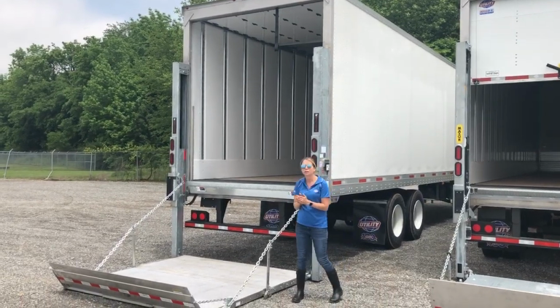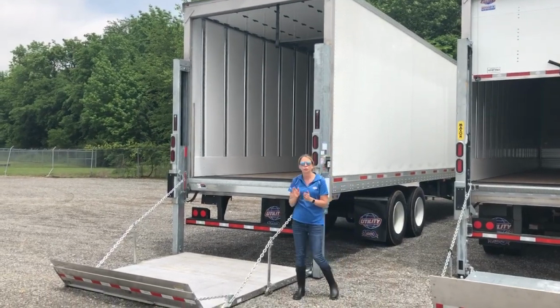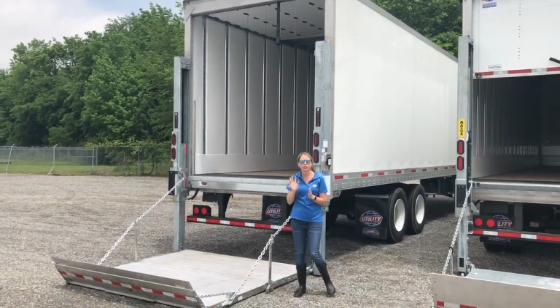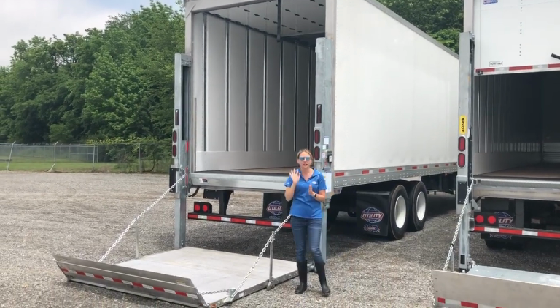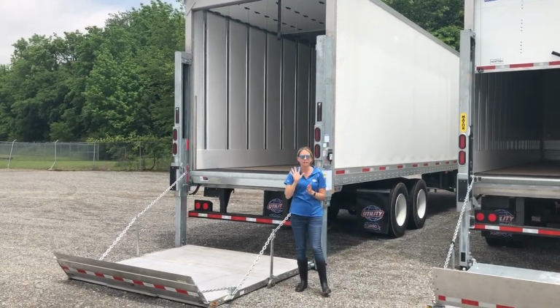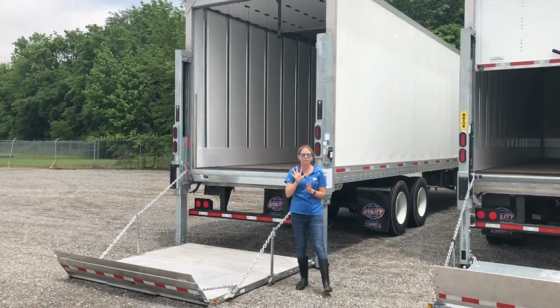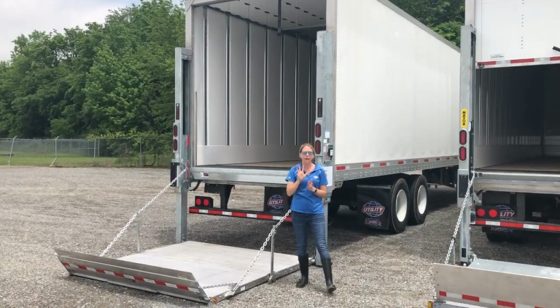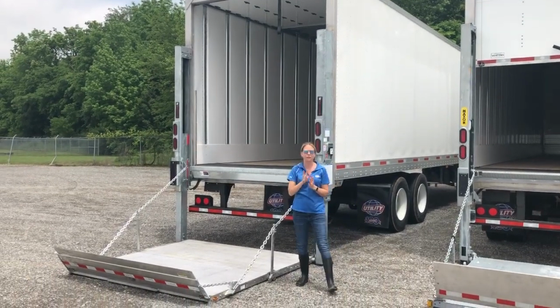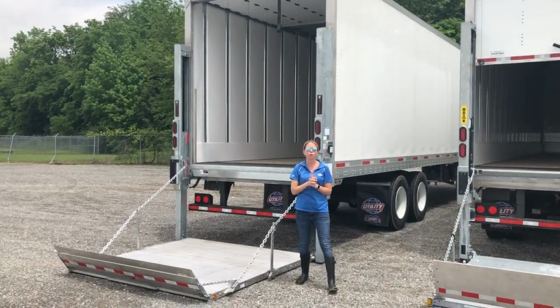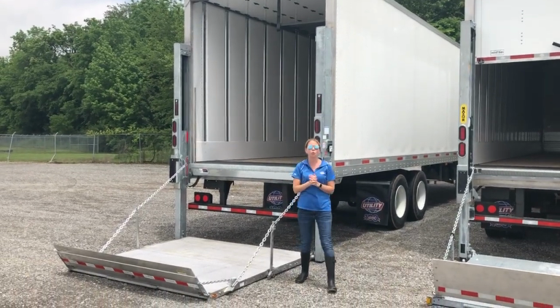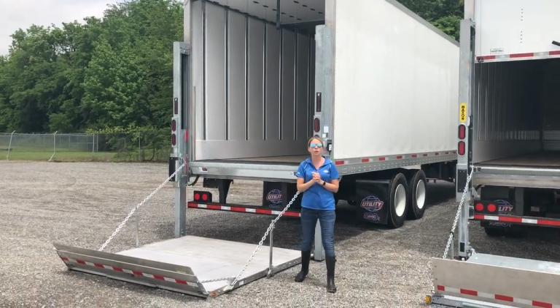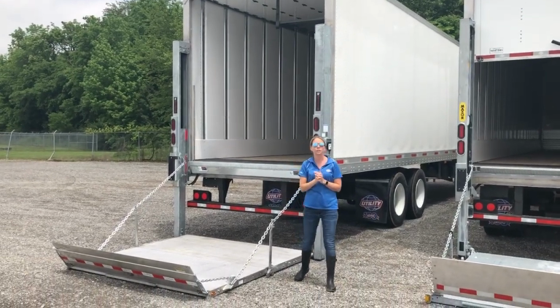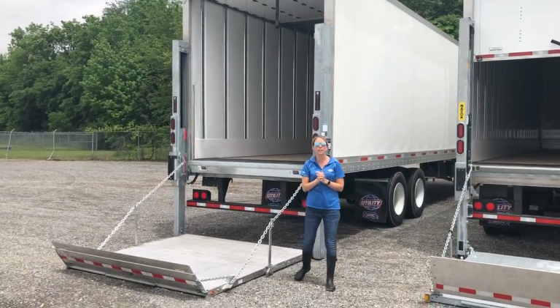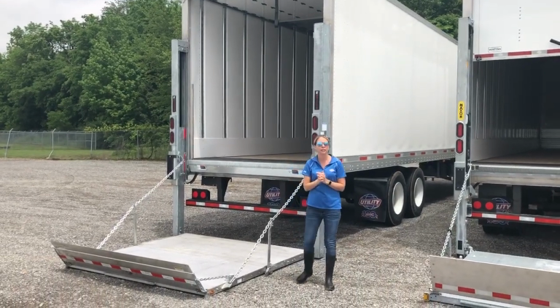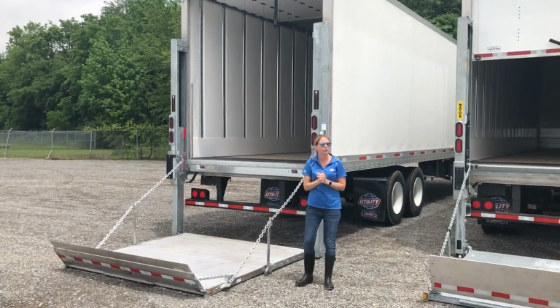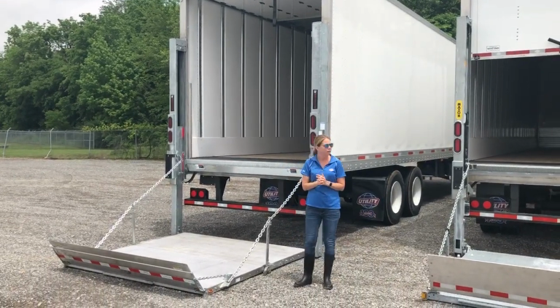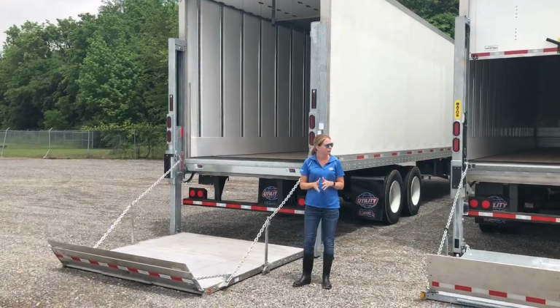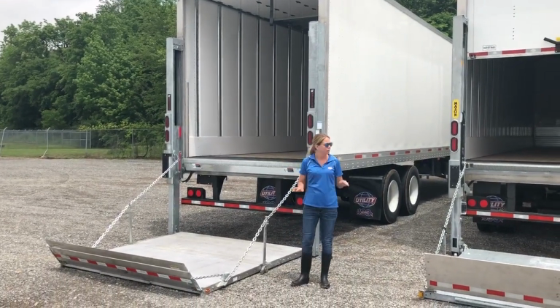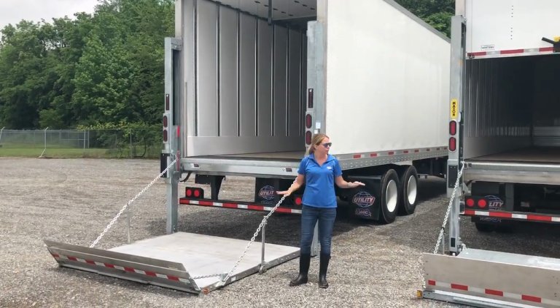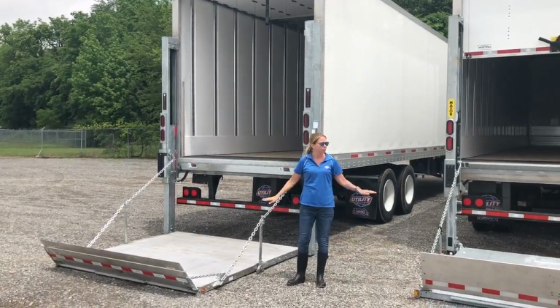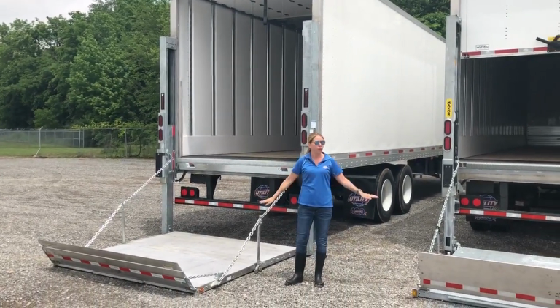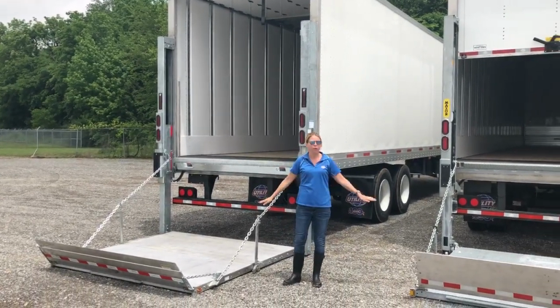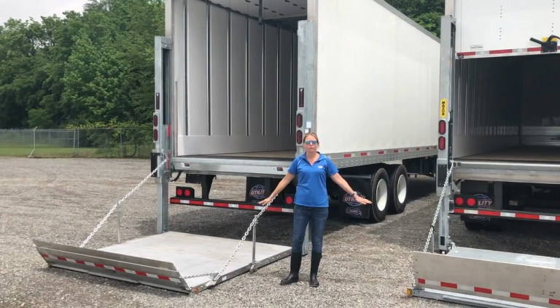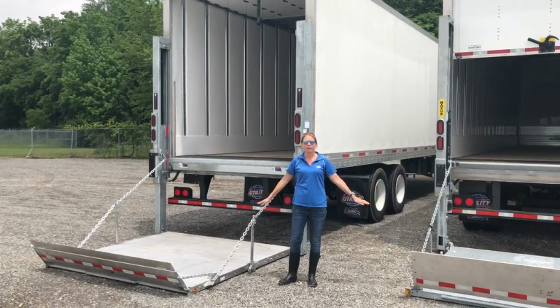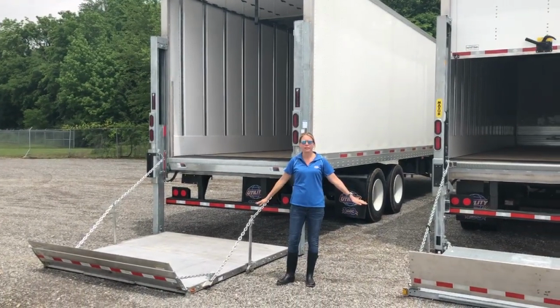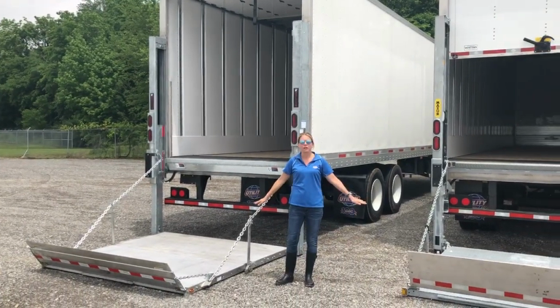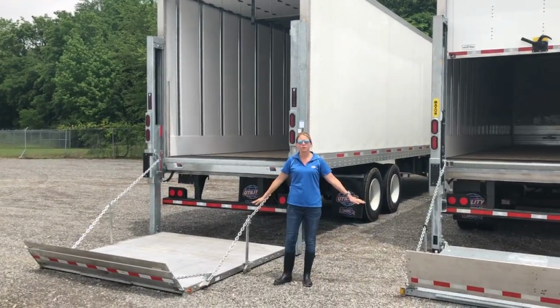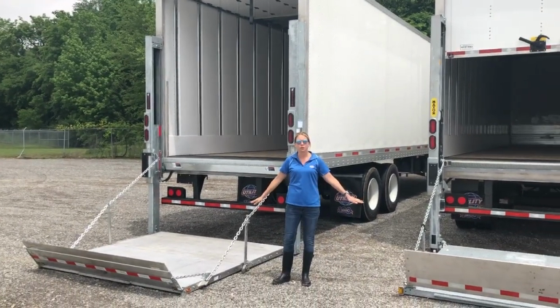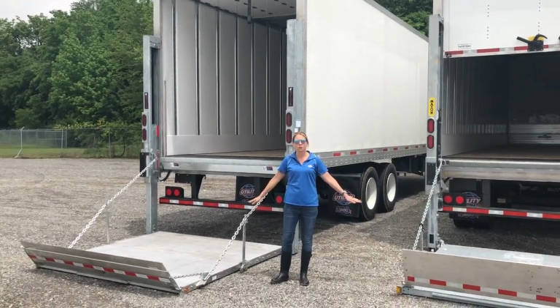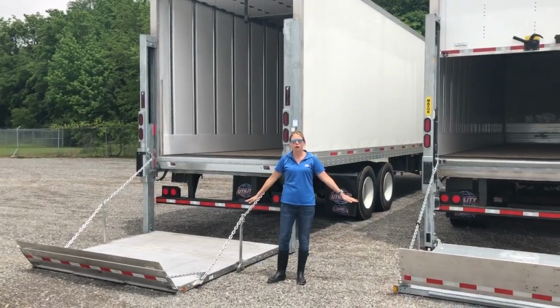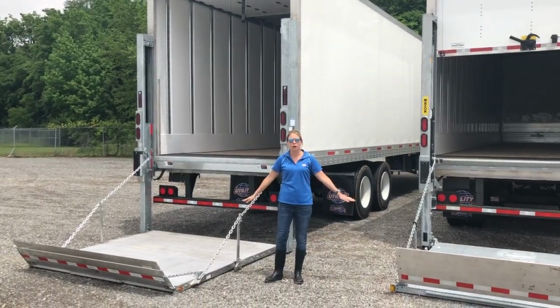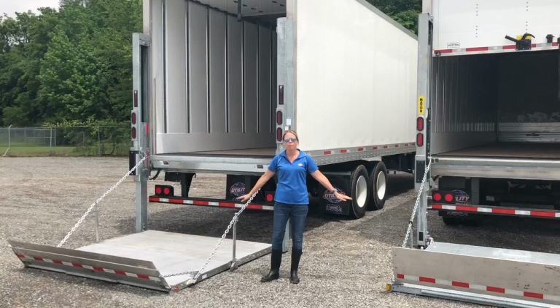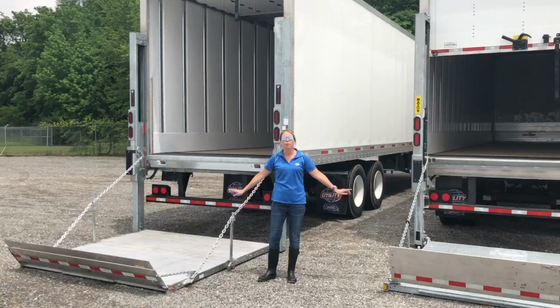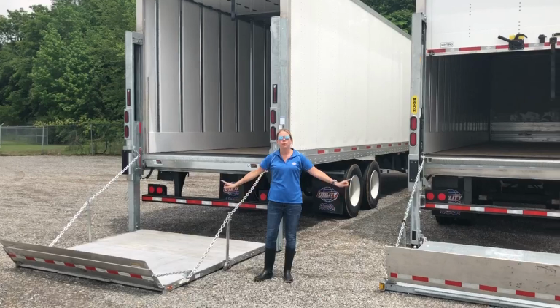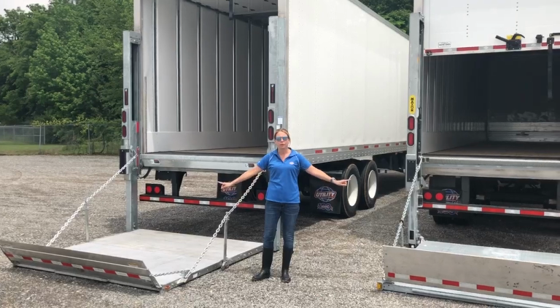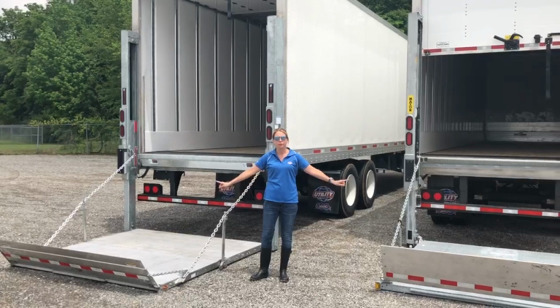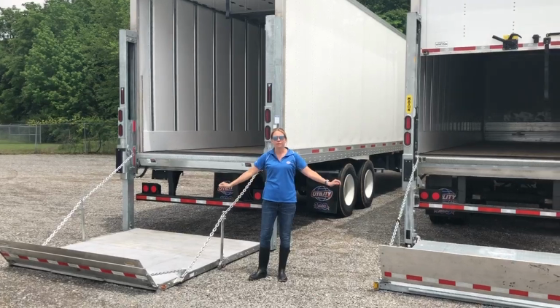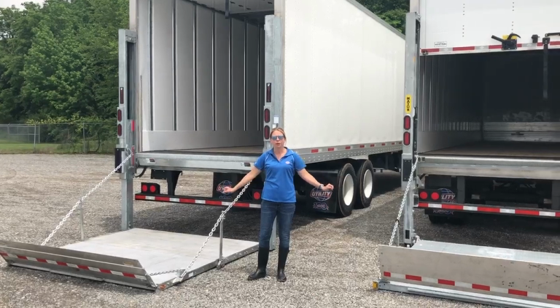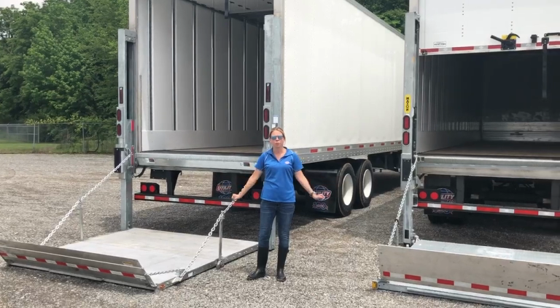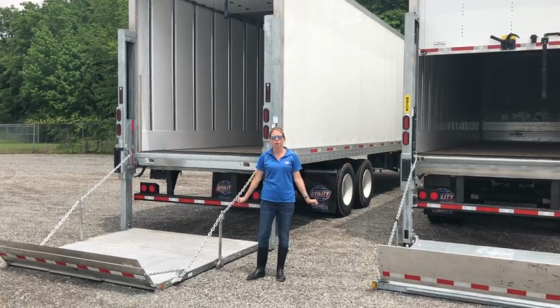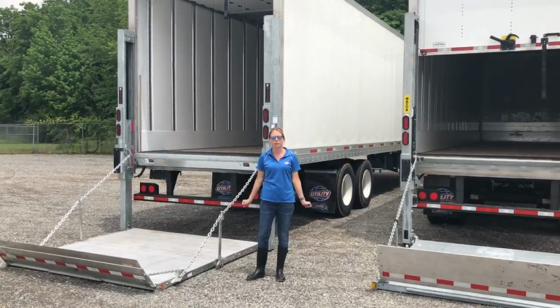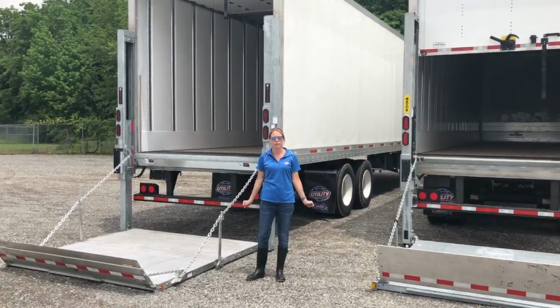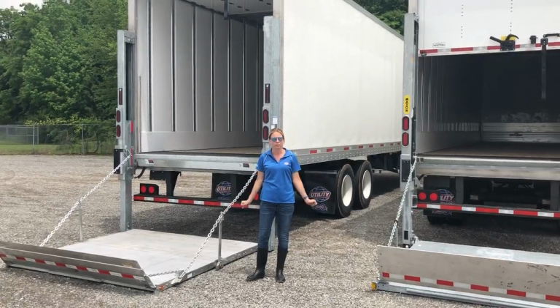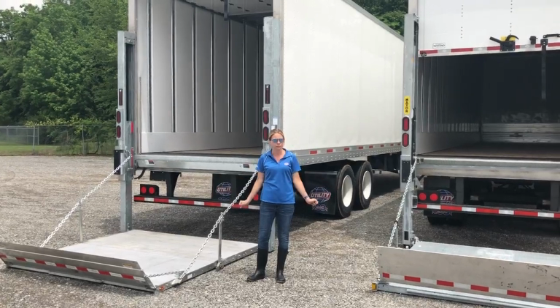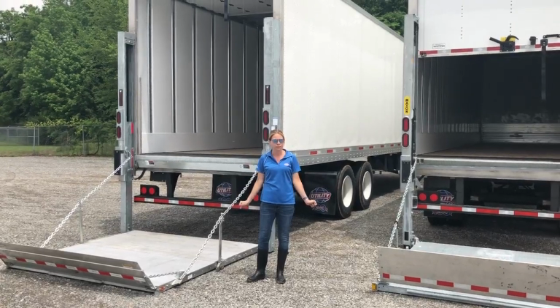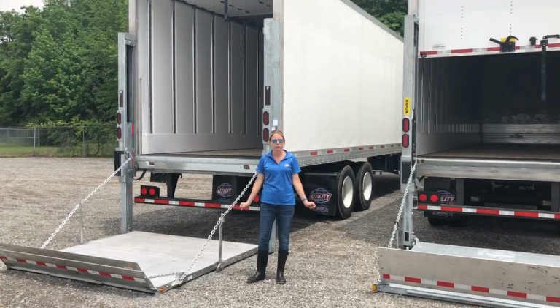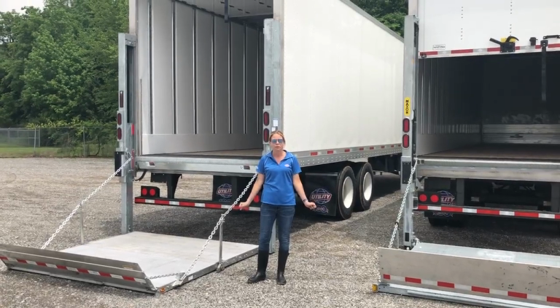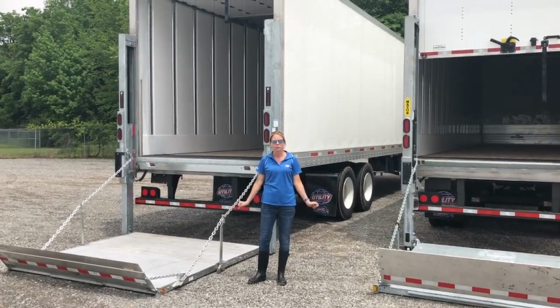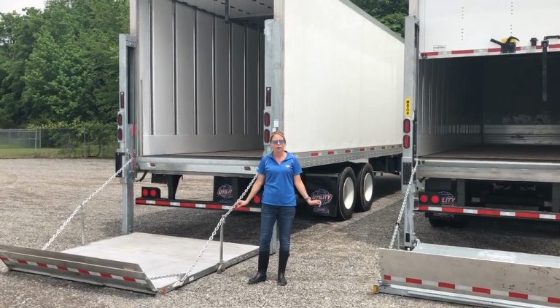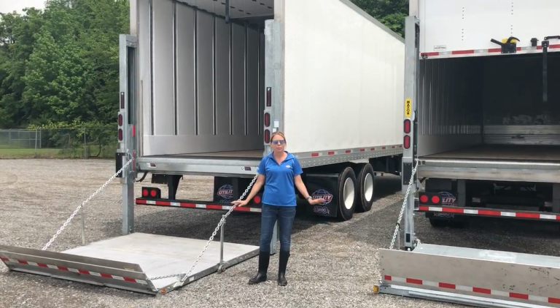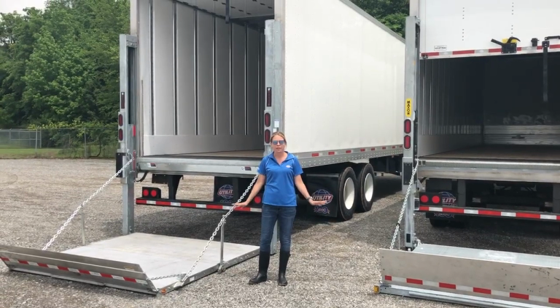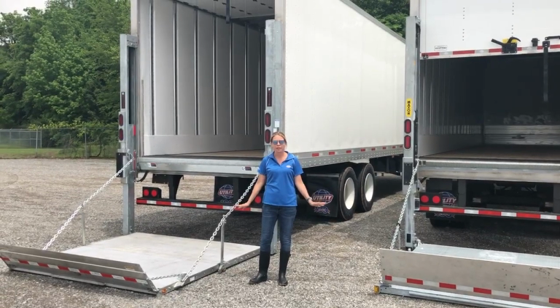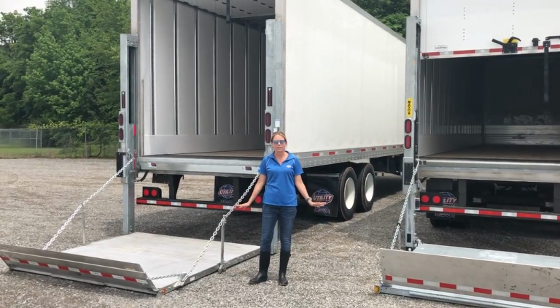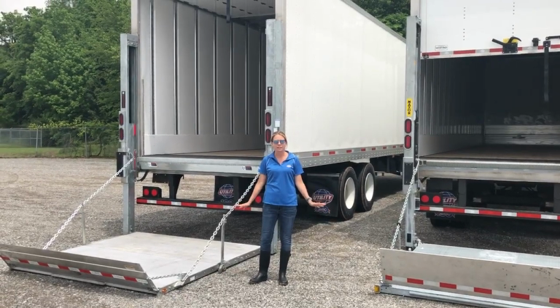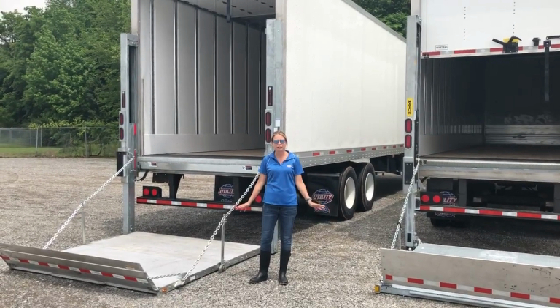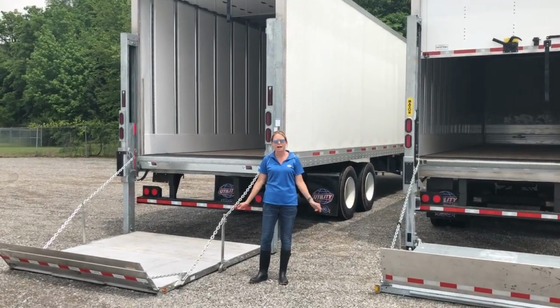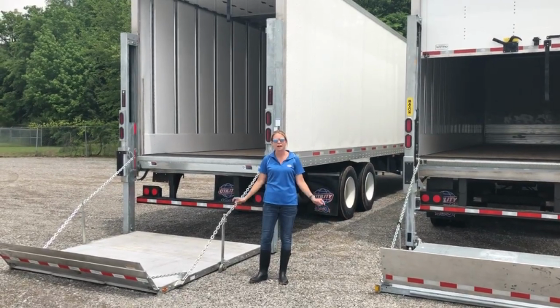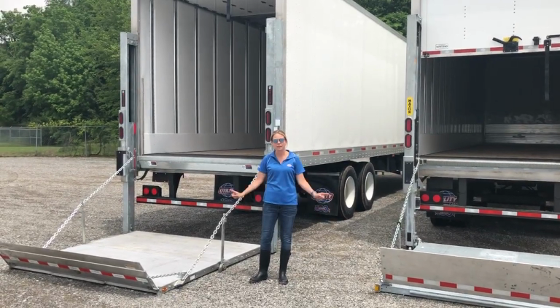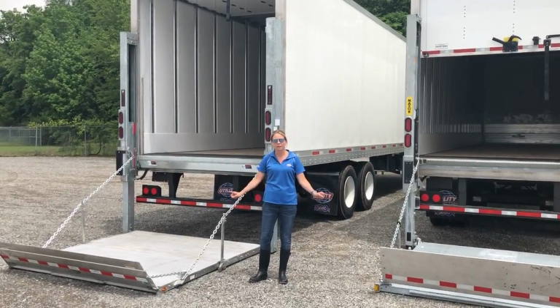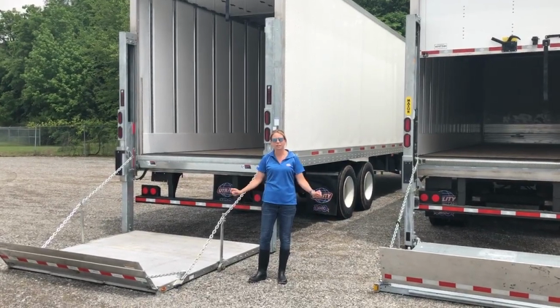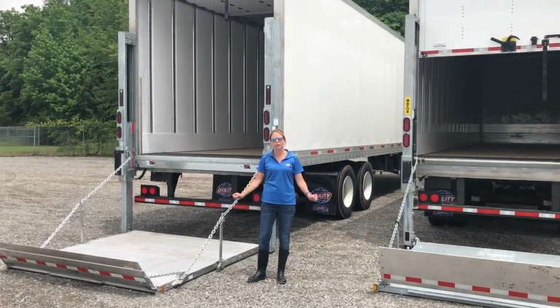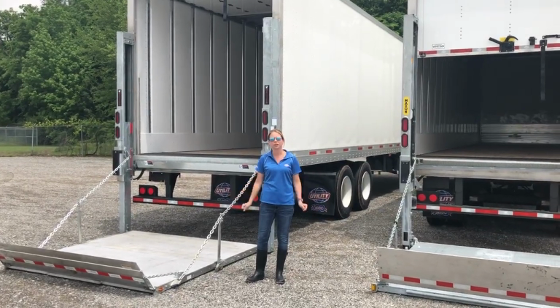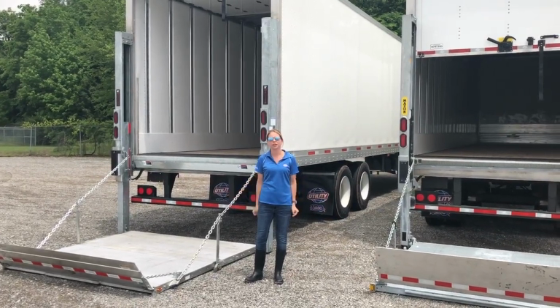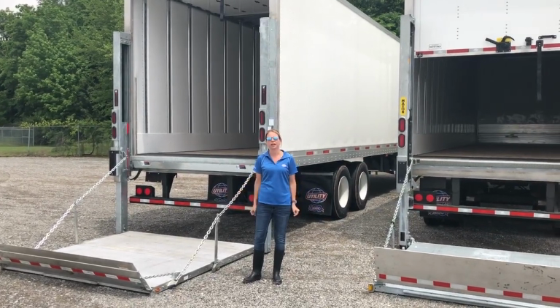Utility has a five-year warranty, and both liftgates also come with a five-year warranty. We've got plenty of these in stock — give us a call today.